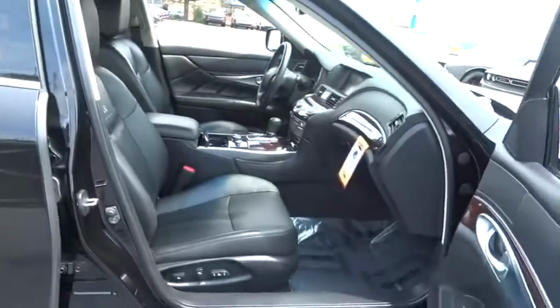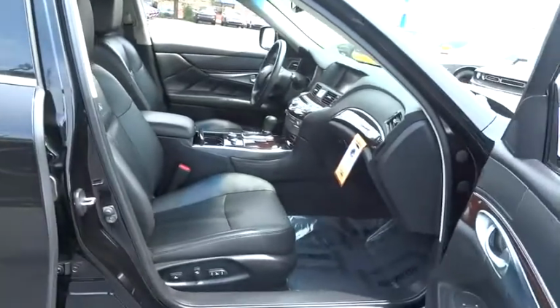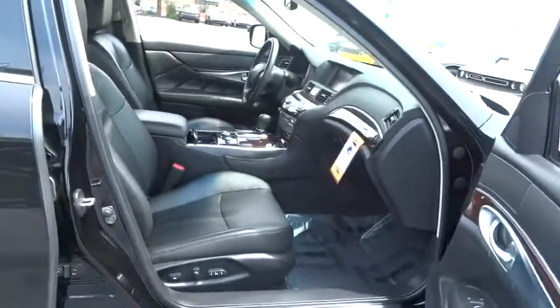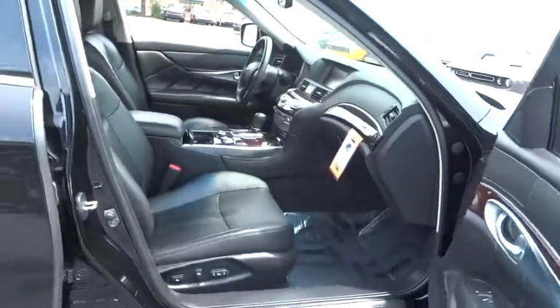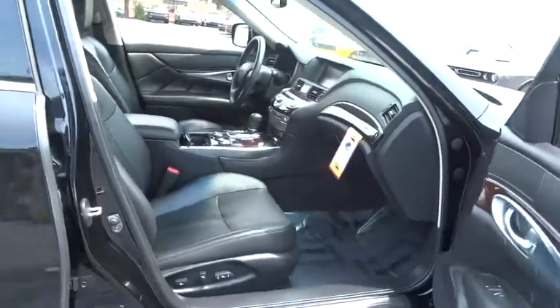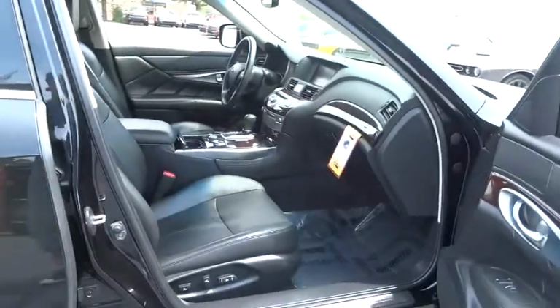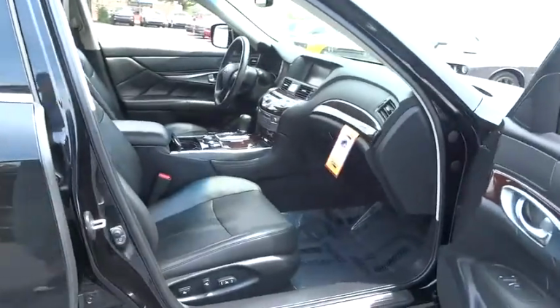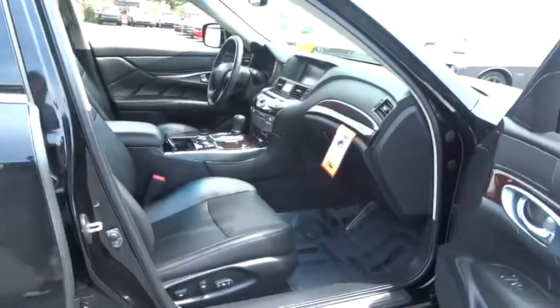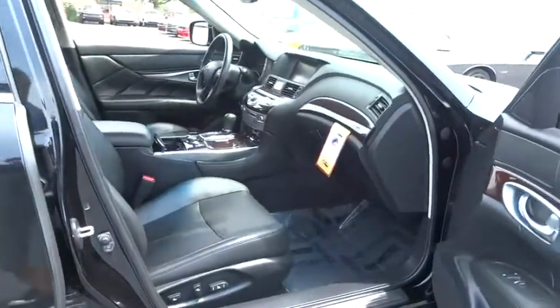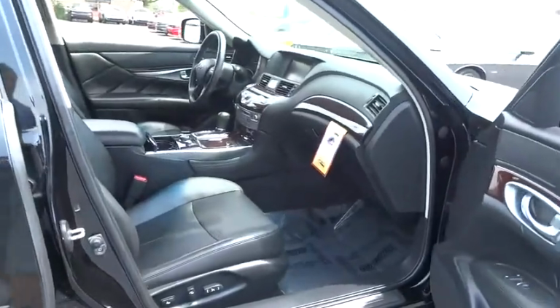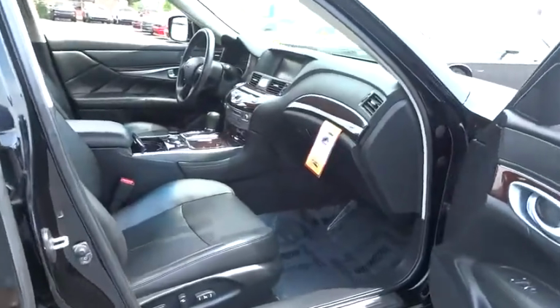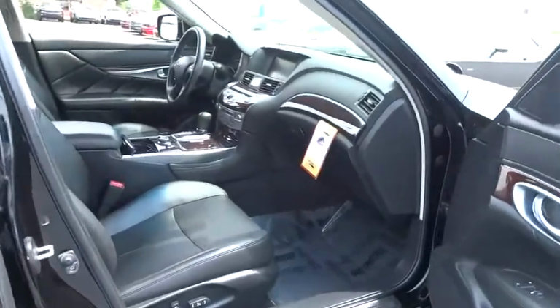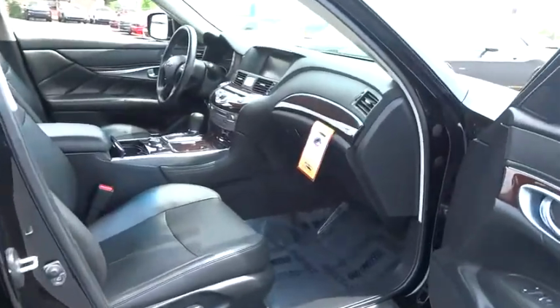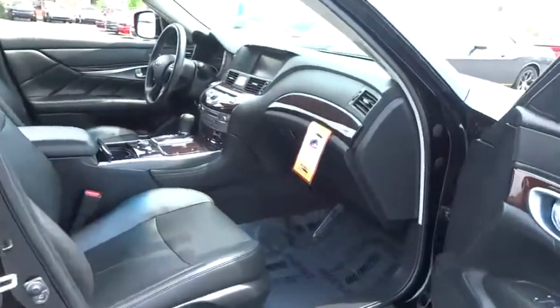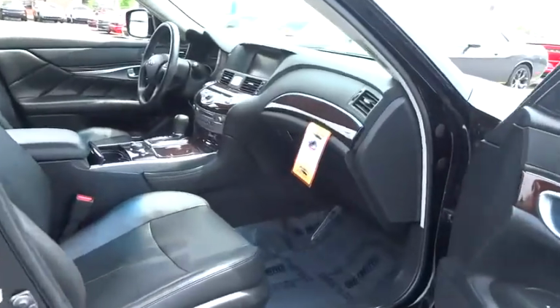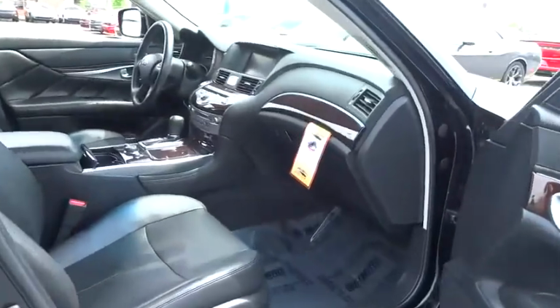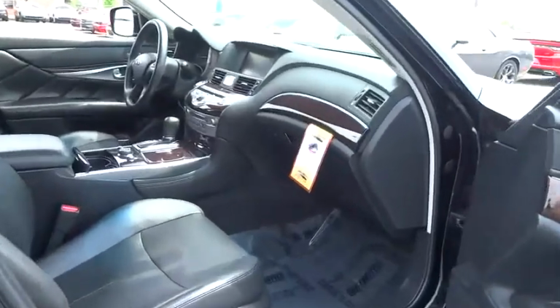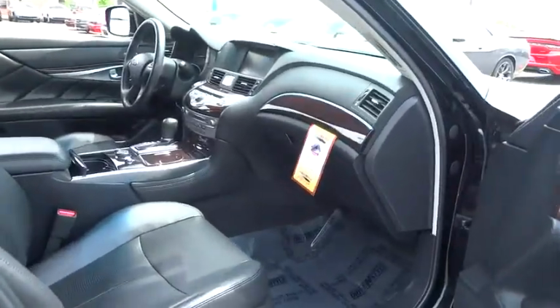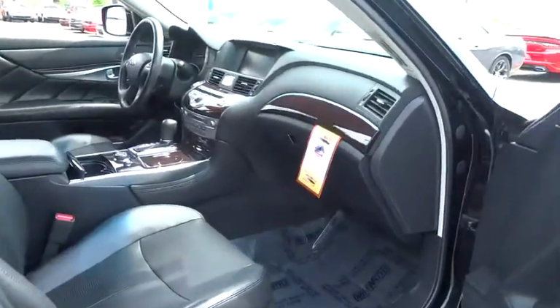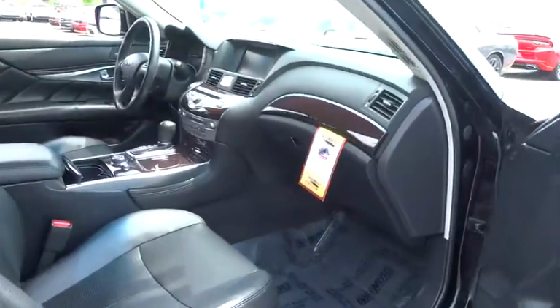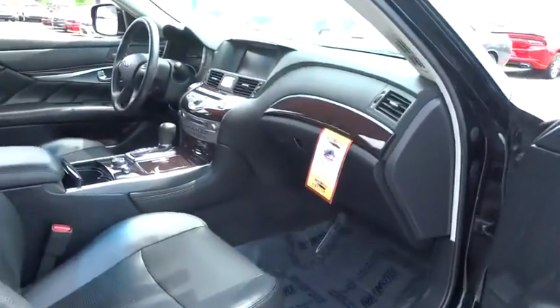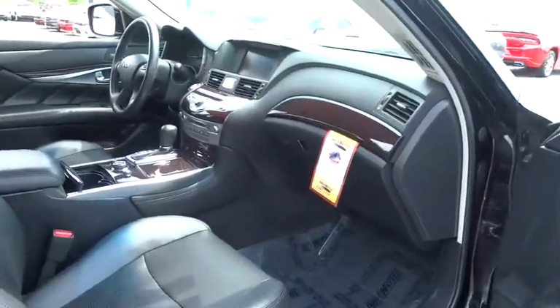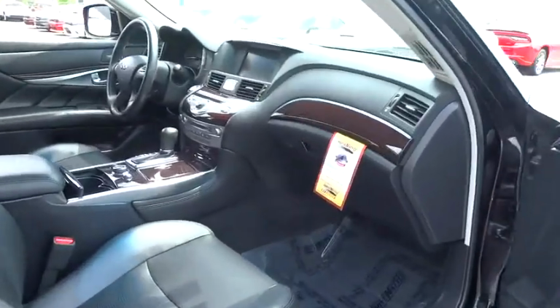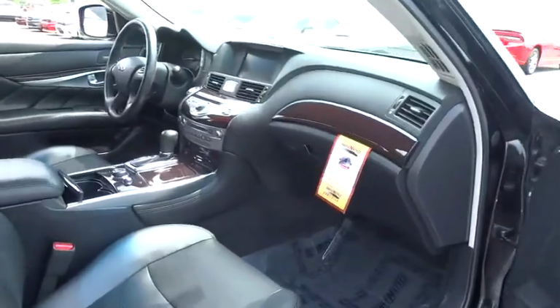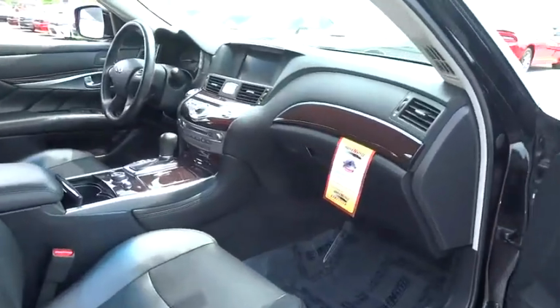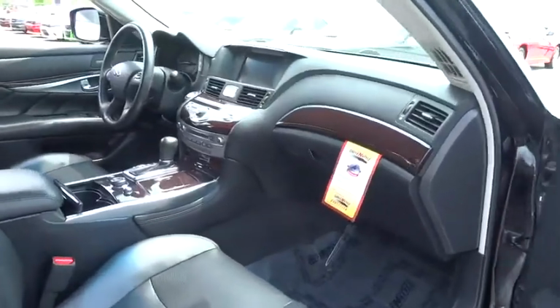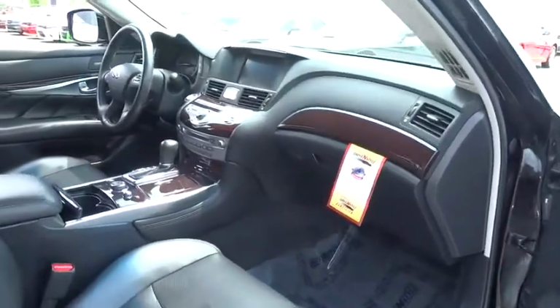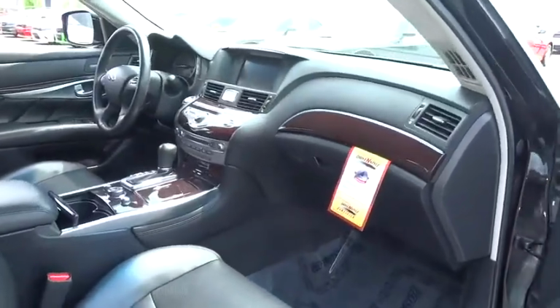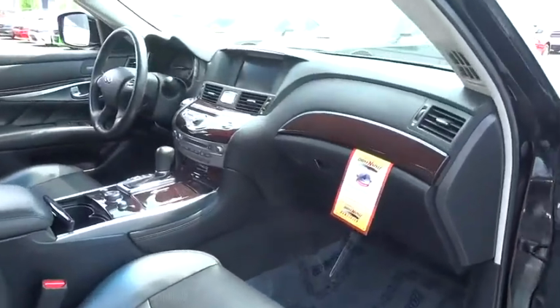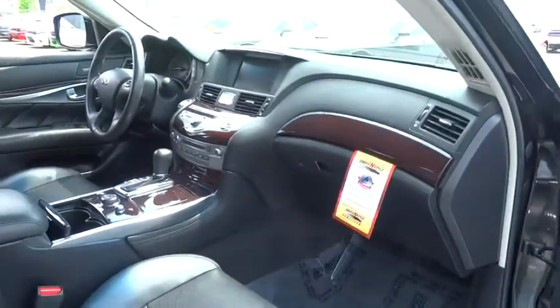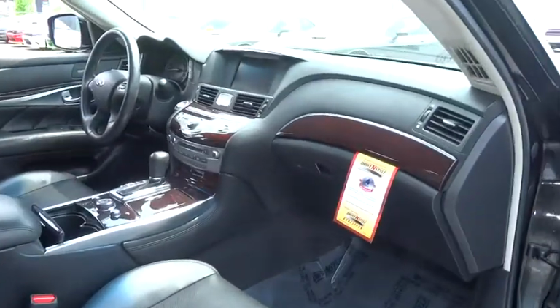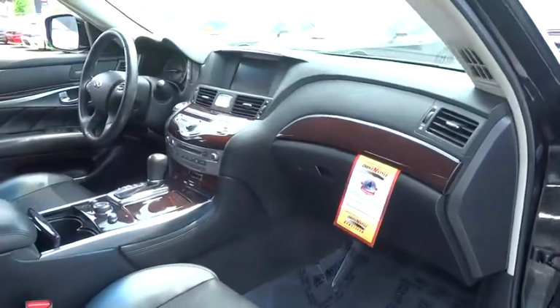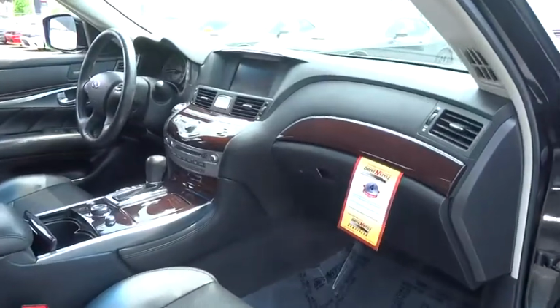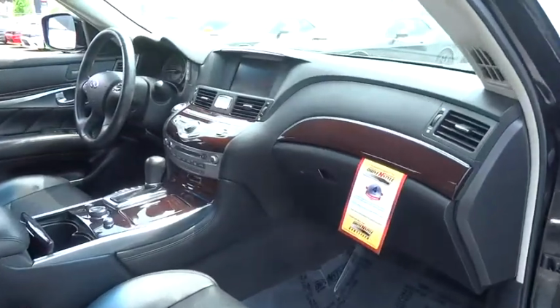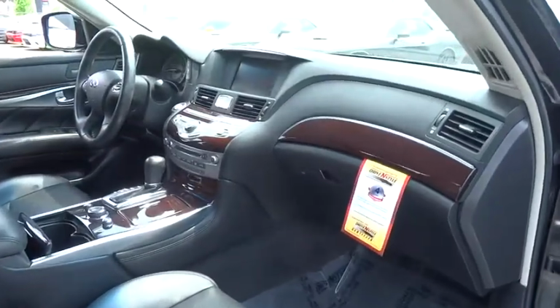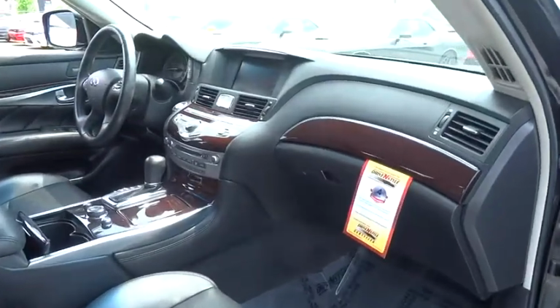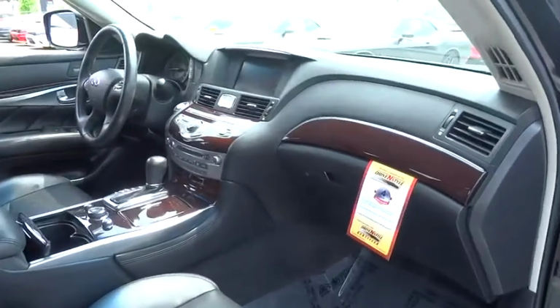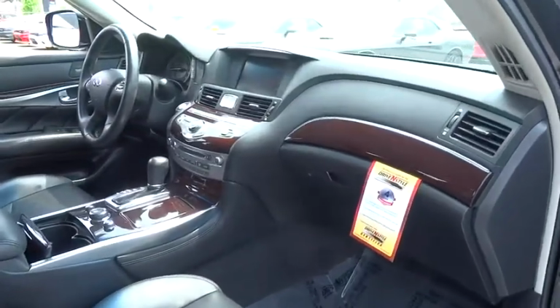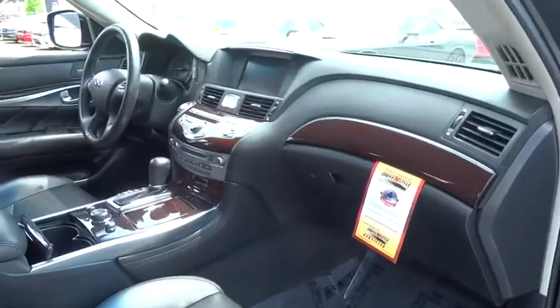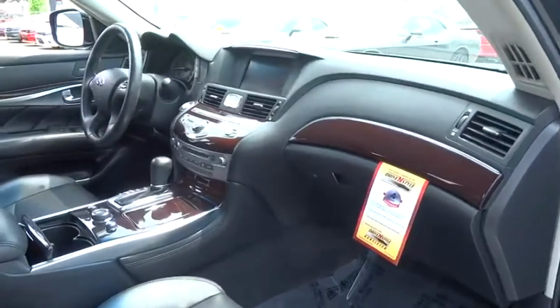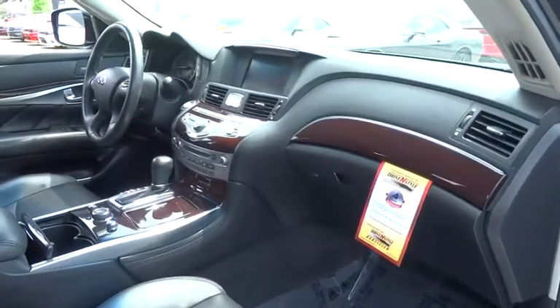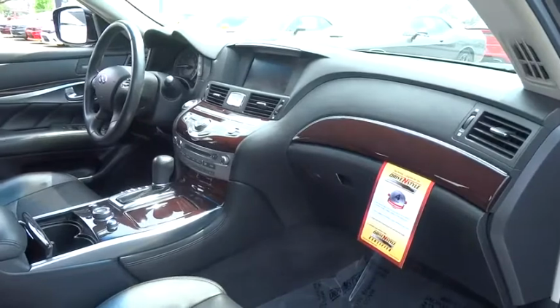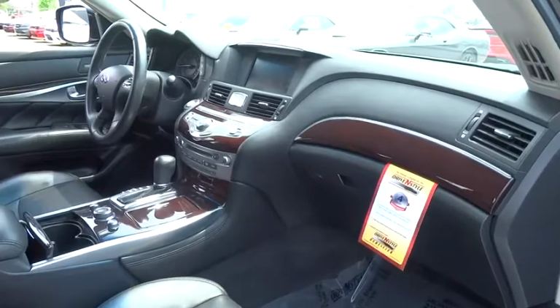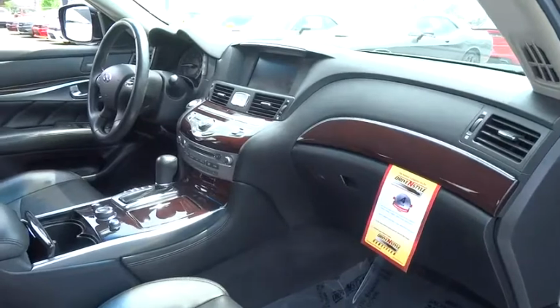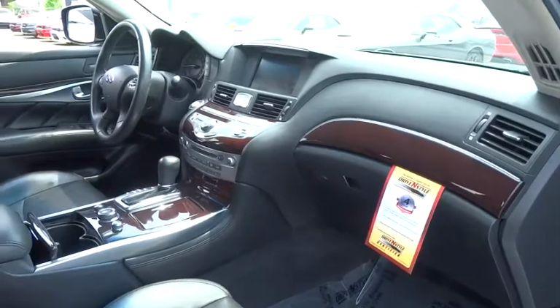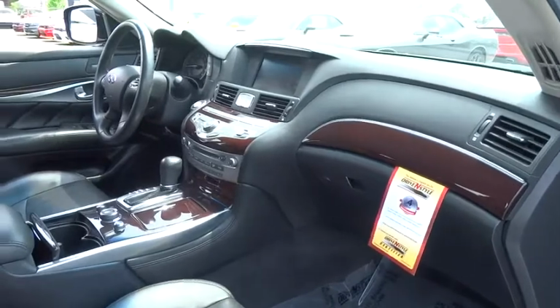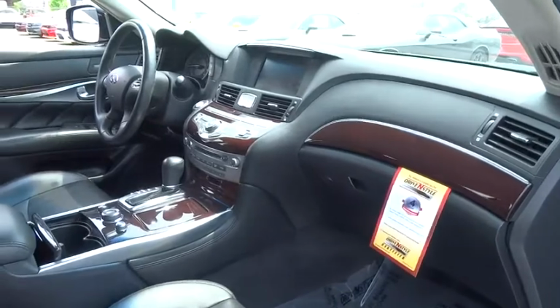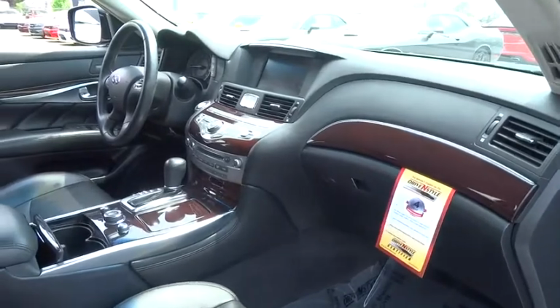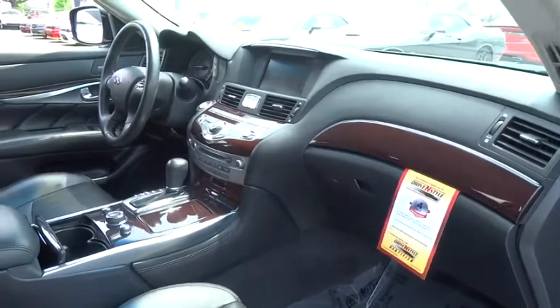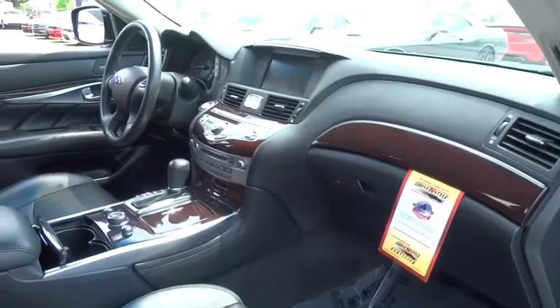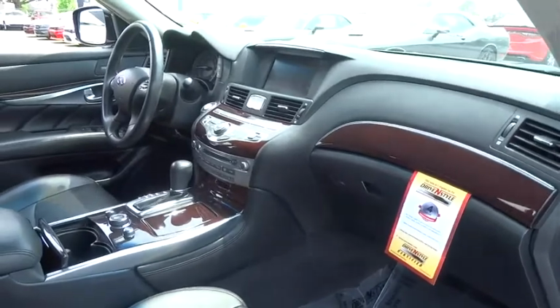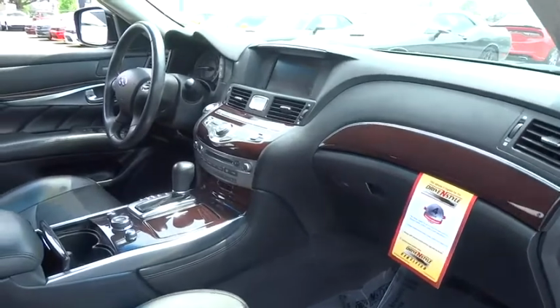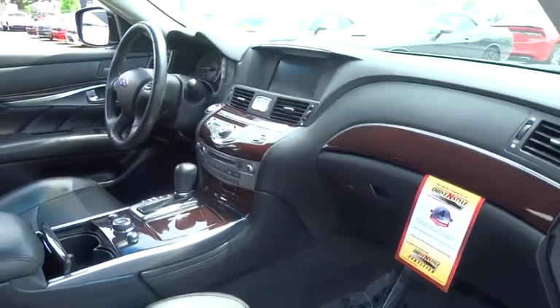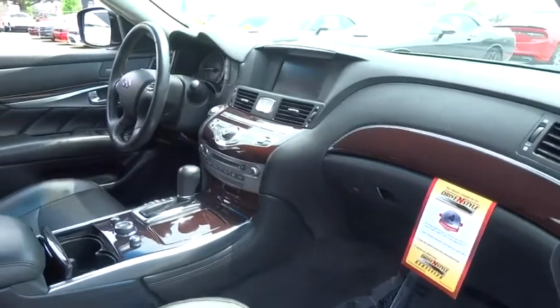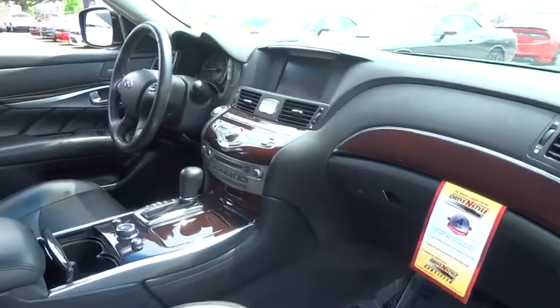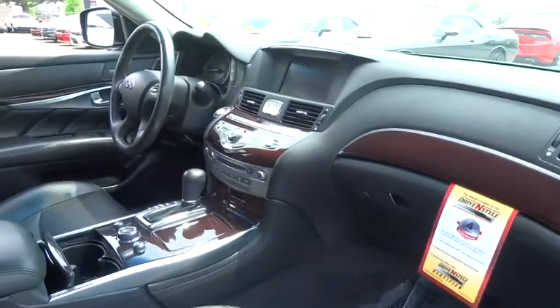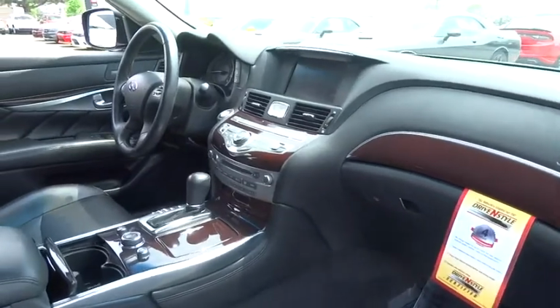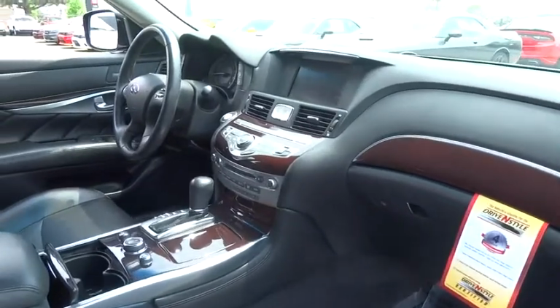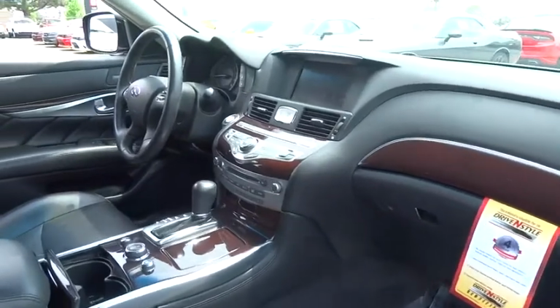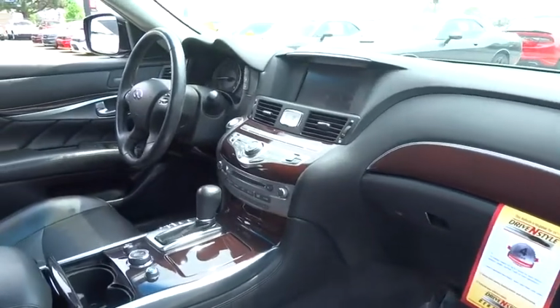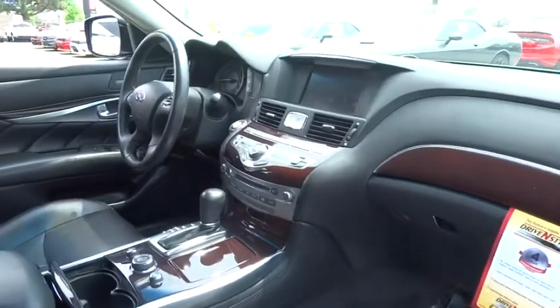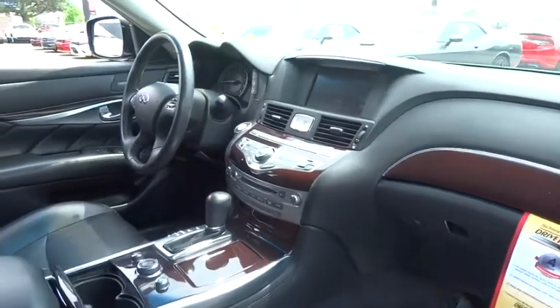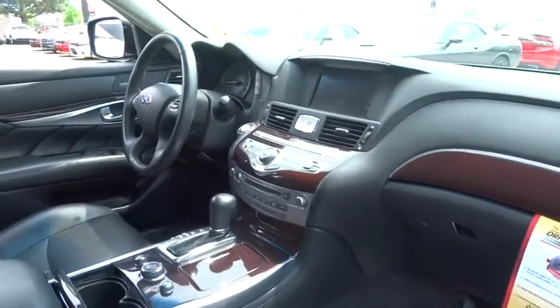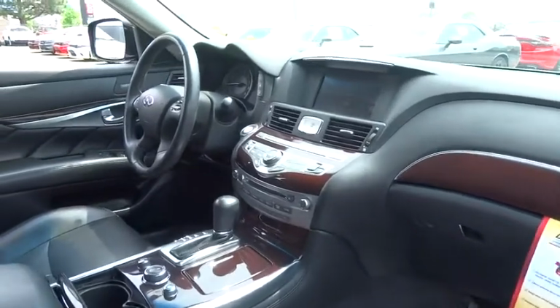This vehicle has less than 90,000 miles. Here are some of this vehicle's great options: power passenger seat,